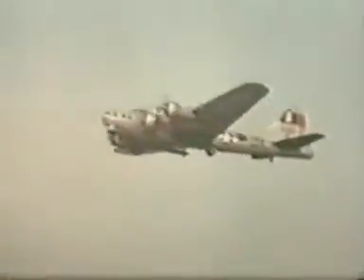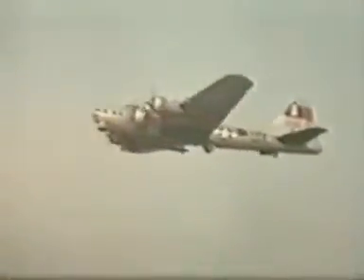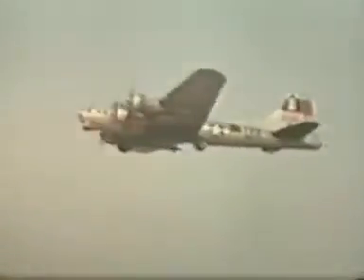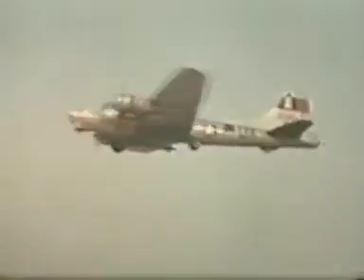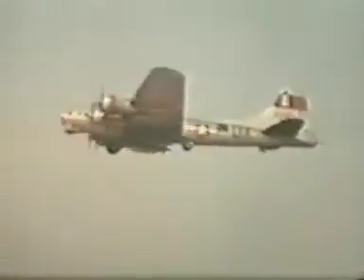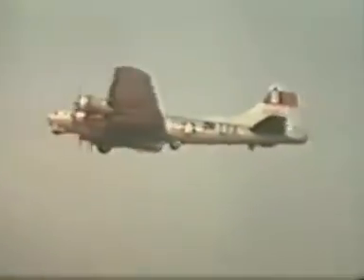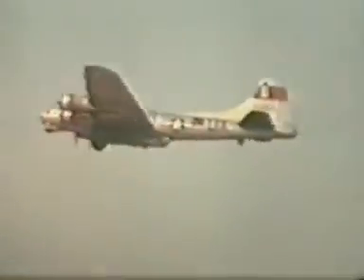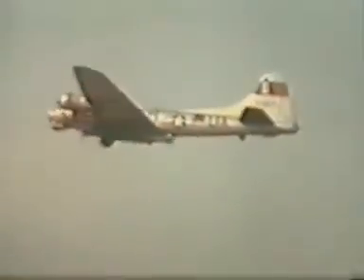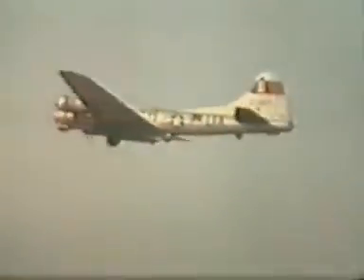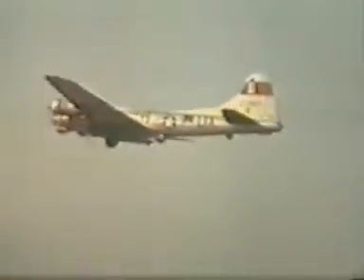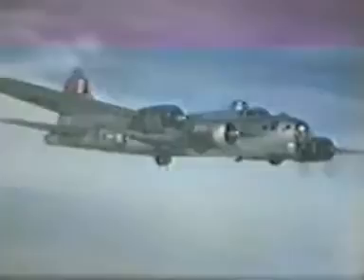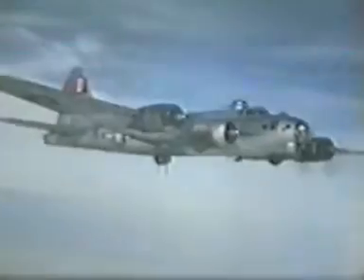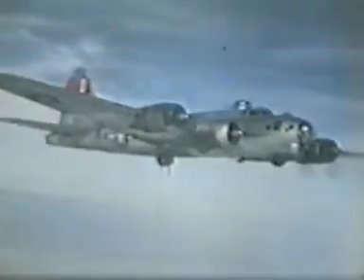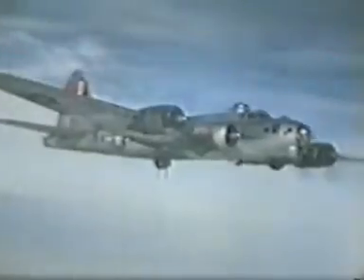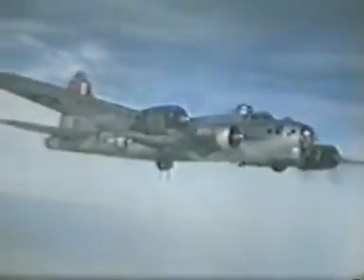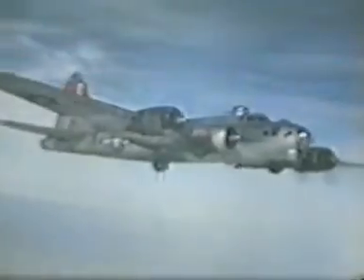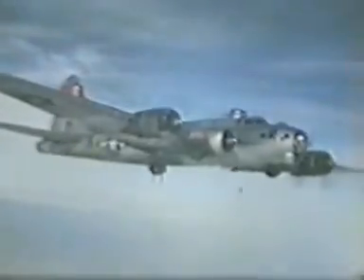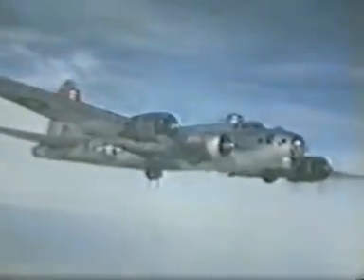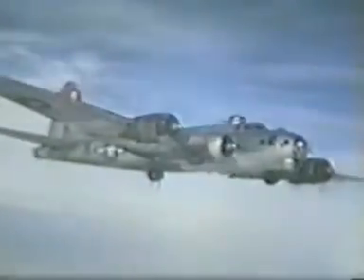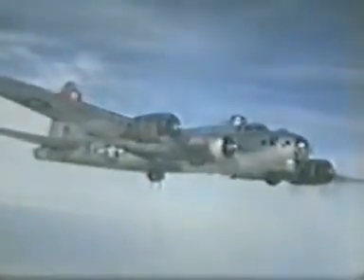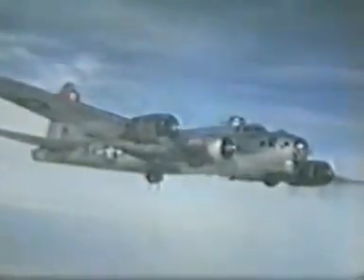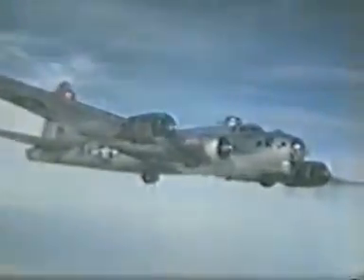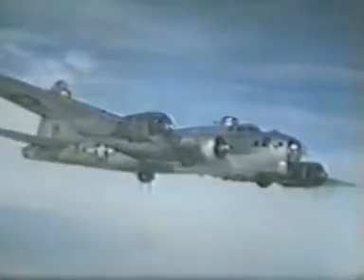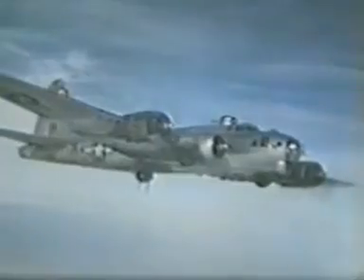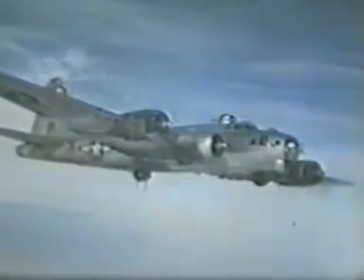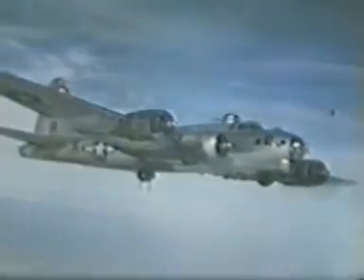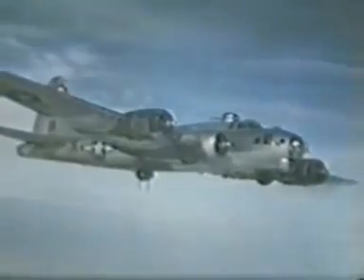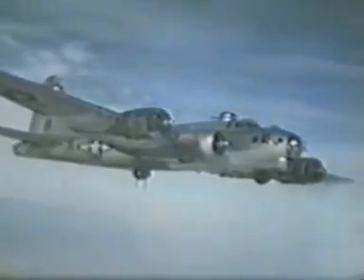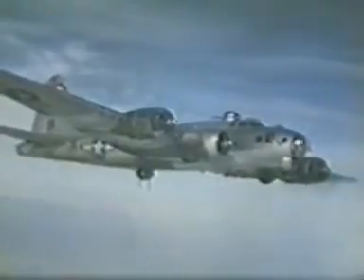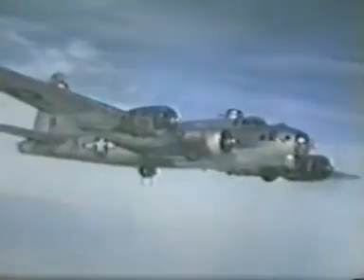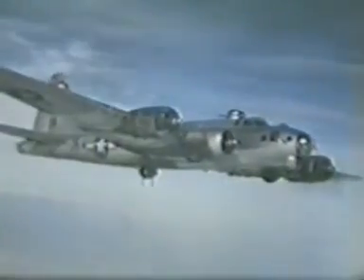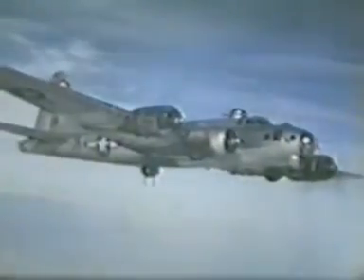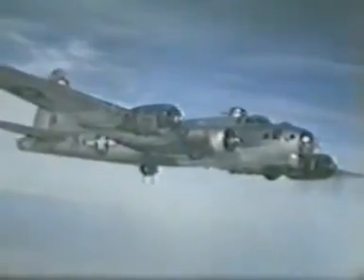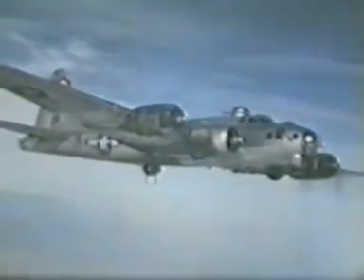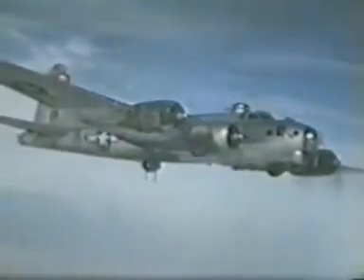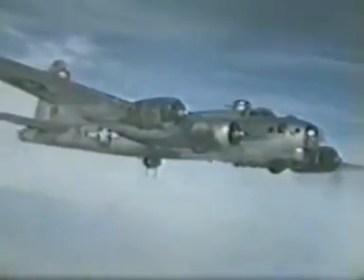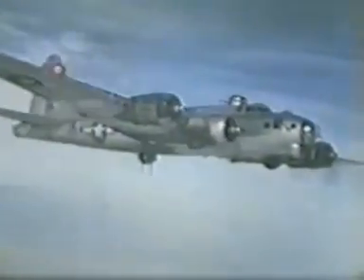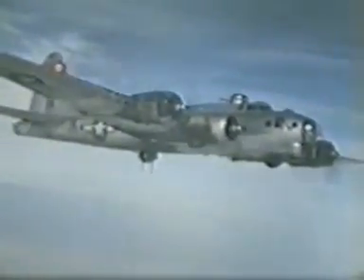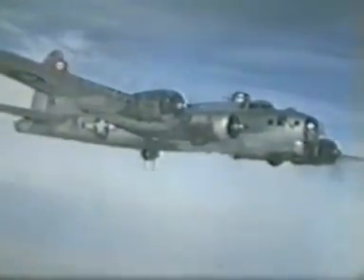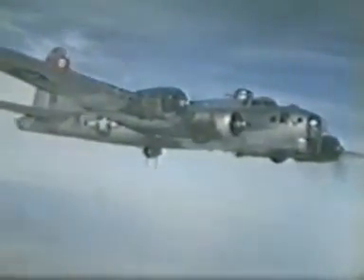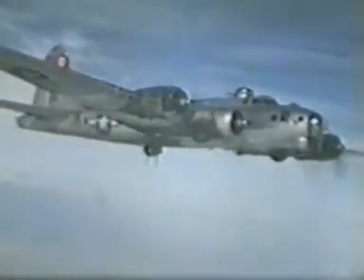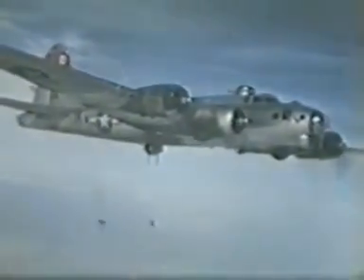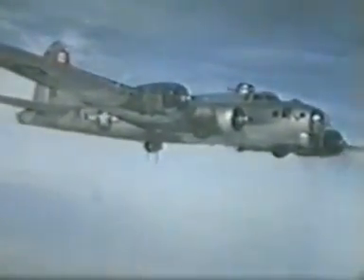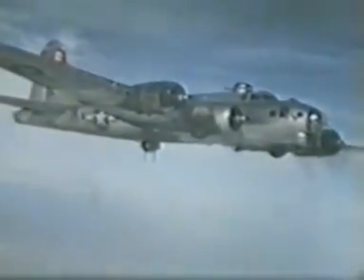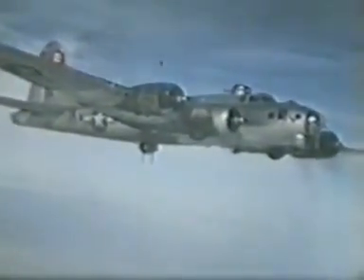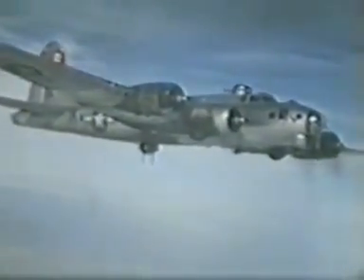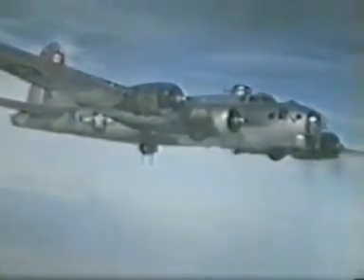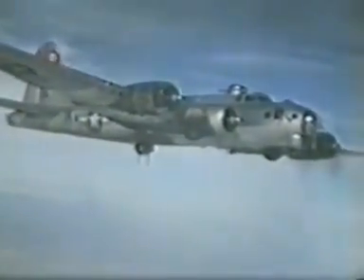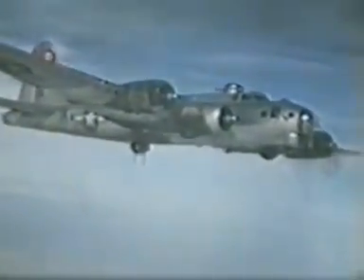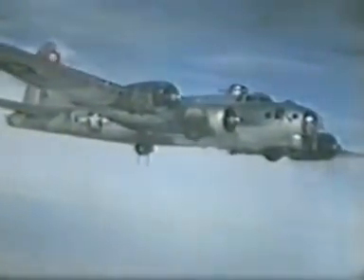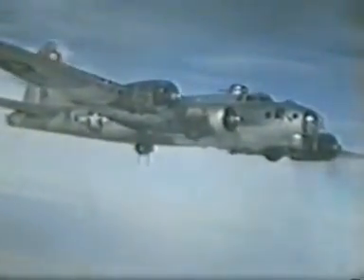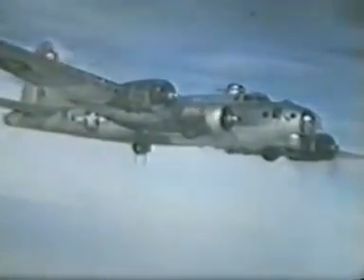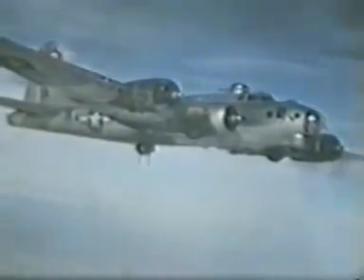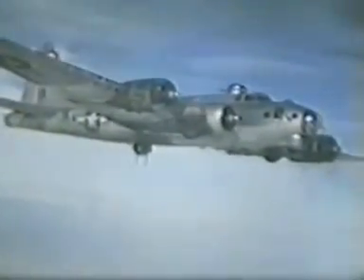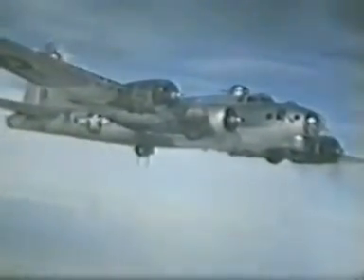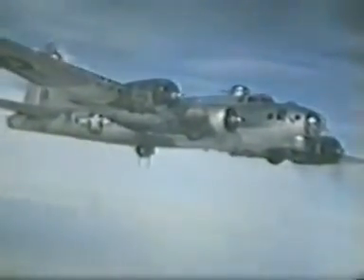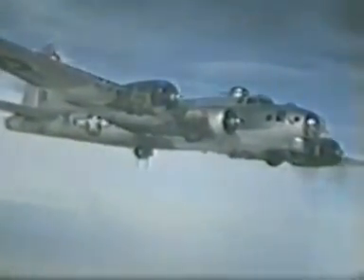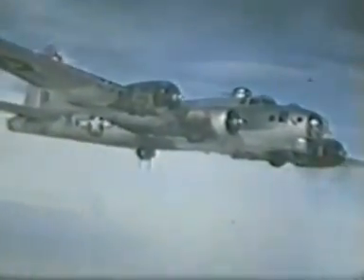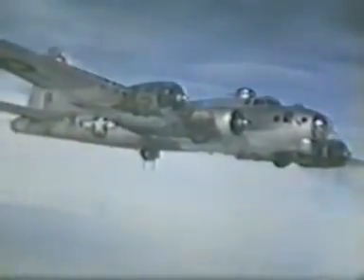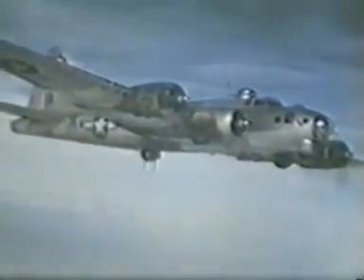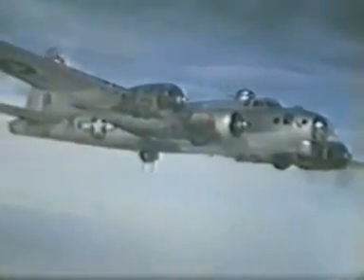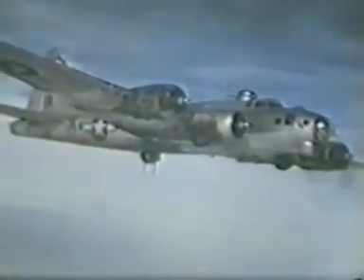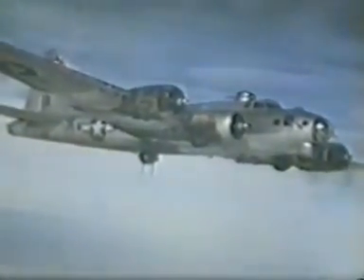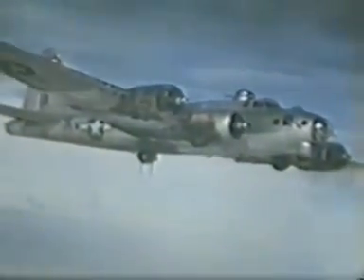A very special aerial view of the B-17 here, in close formation, taken by Doc Furness.